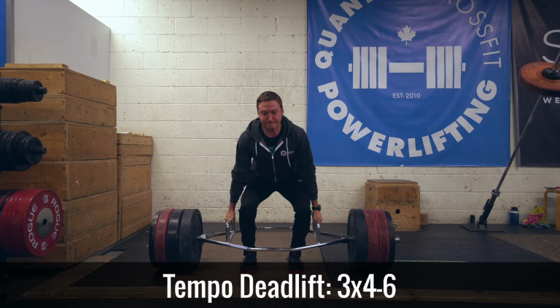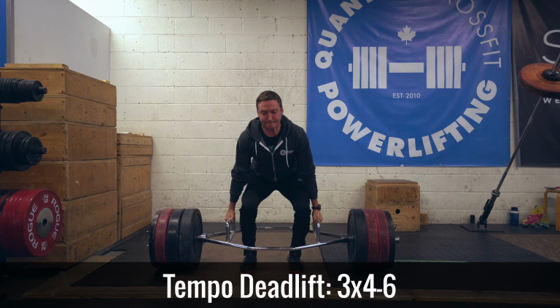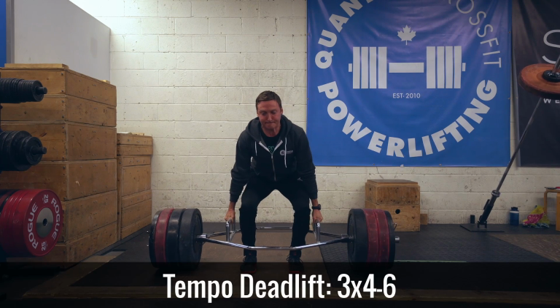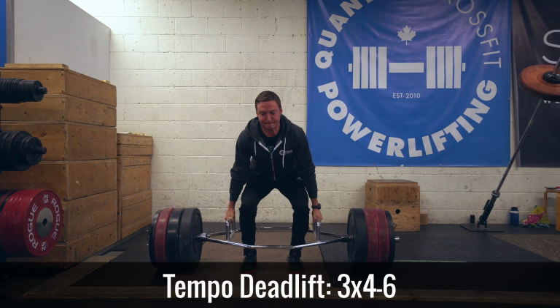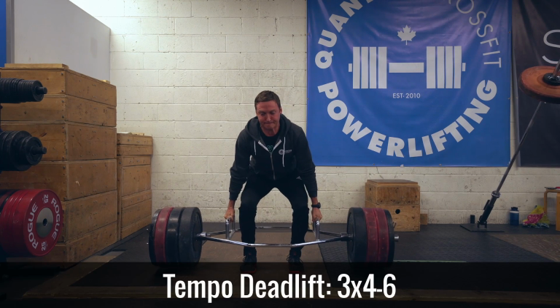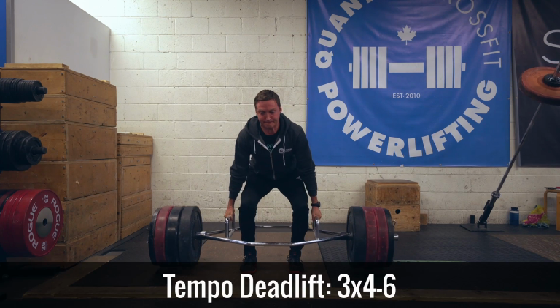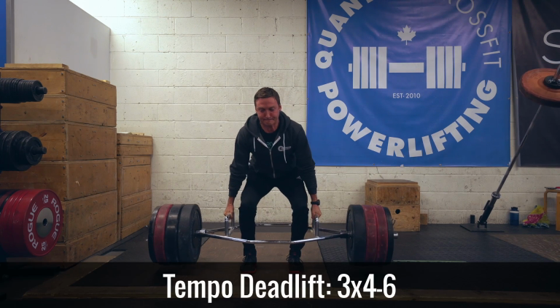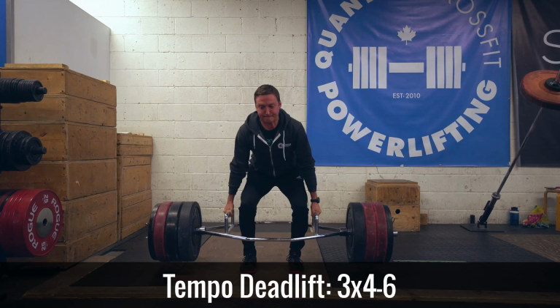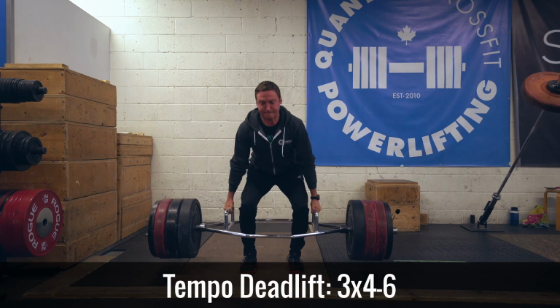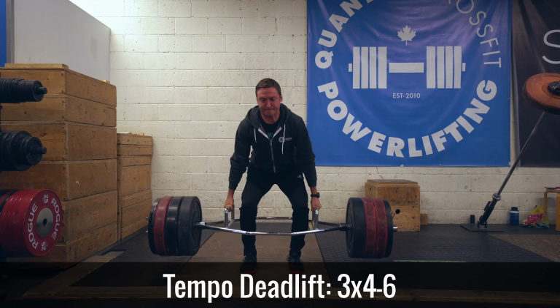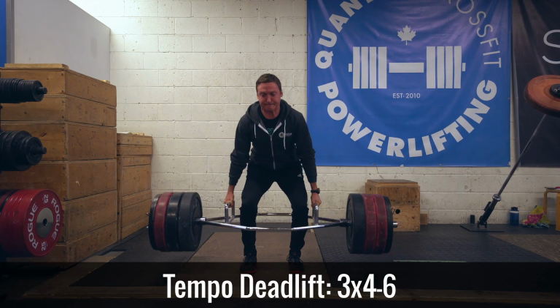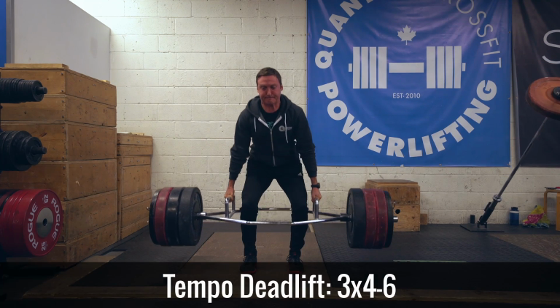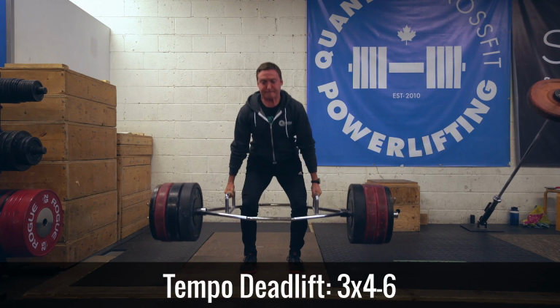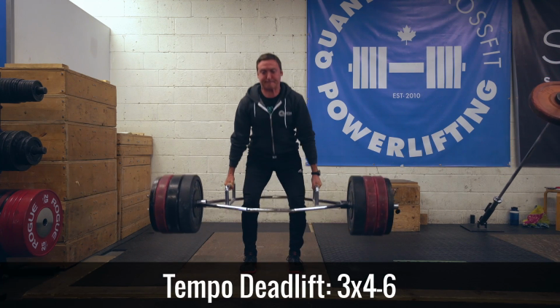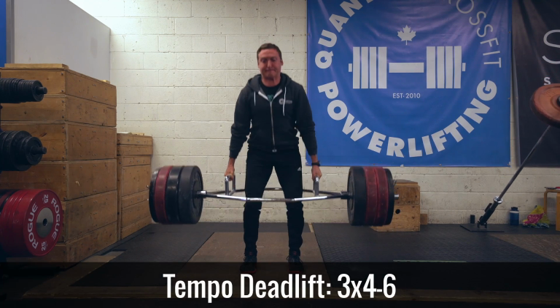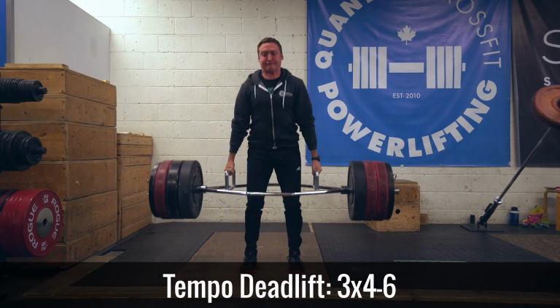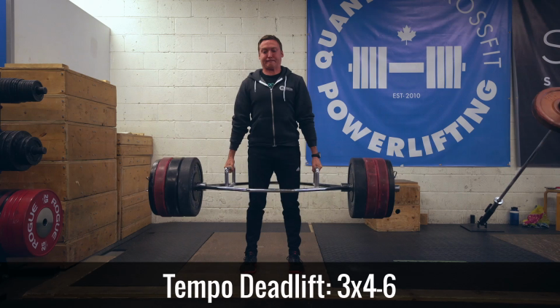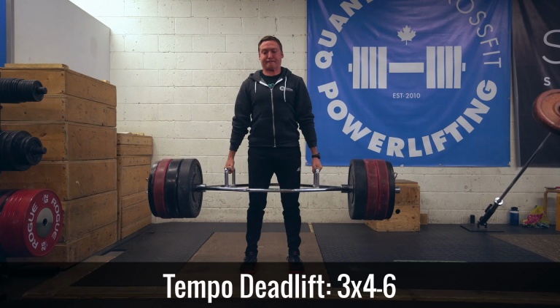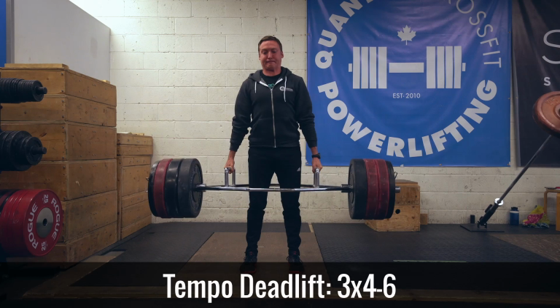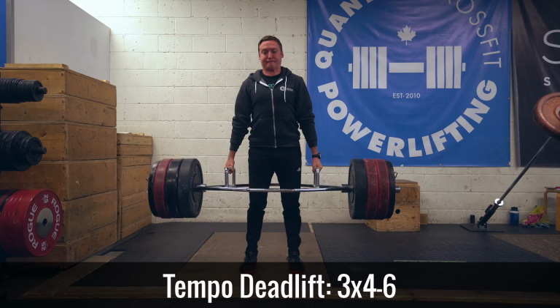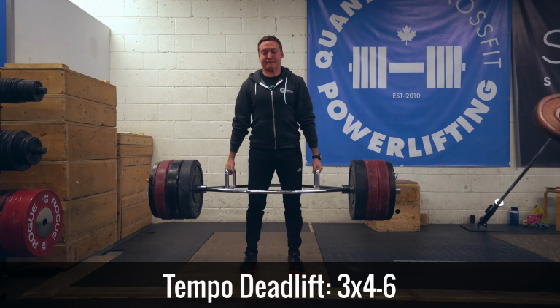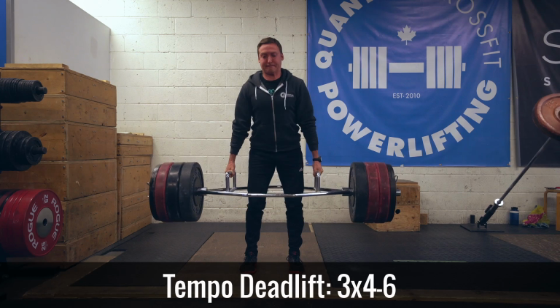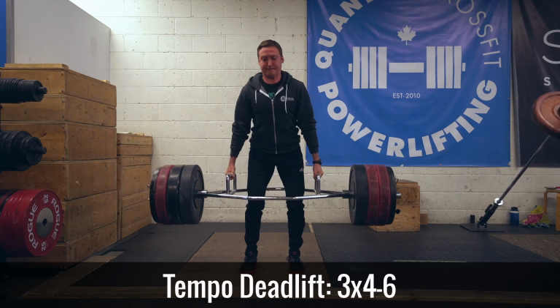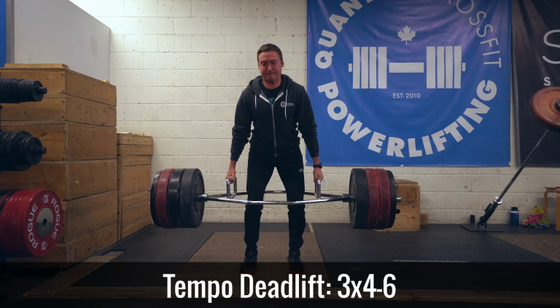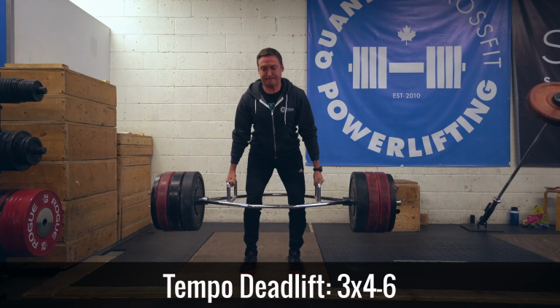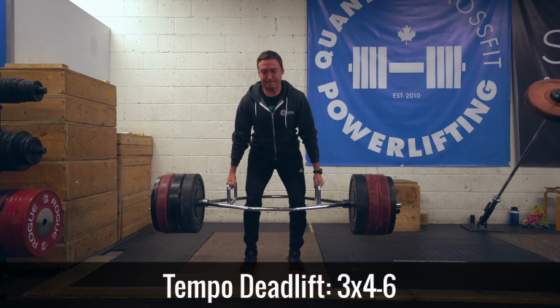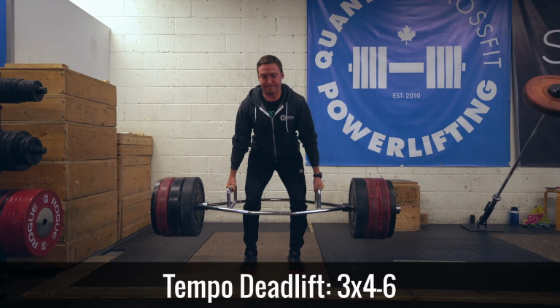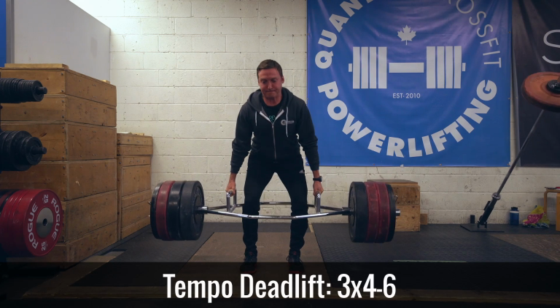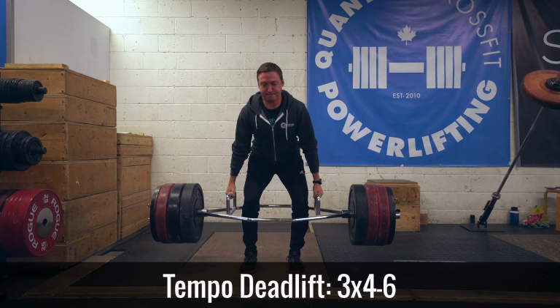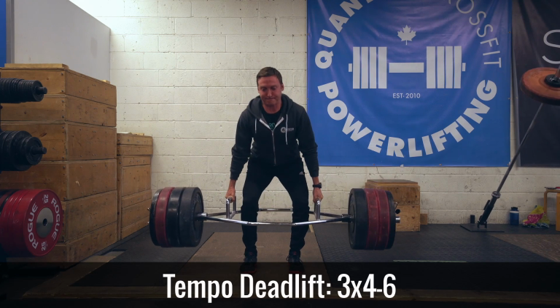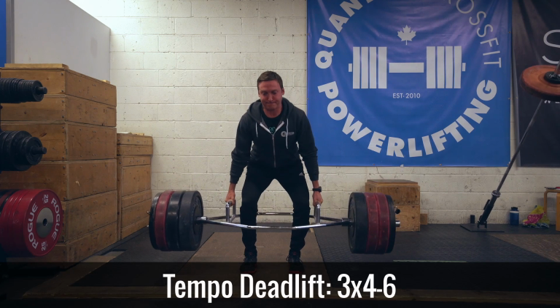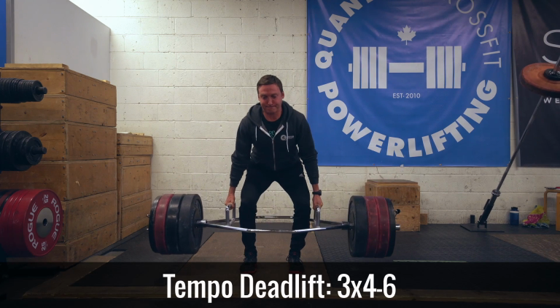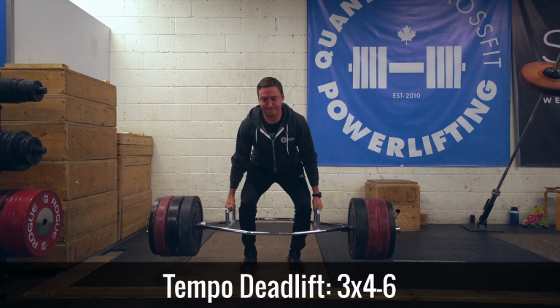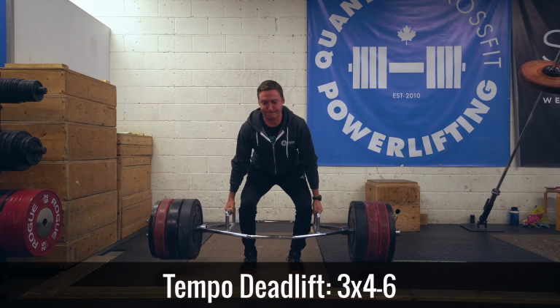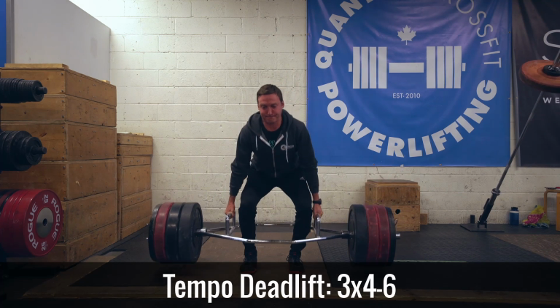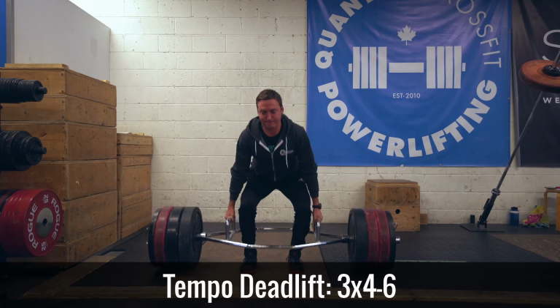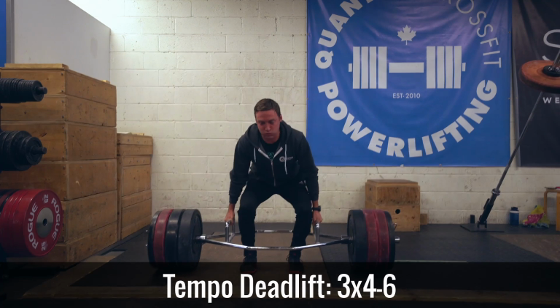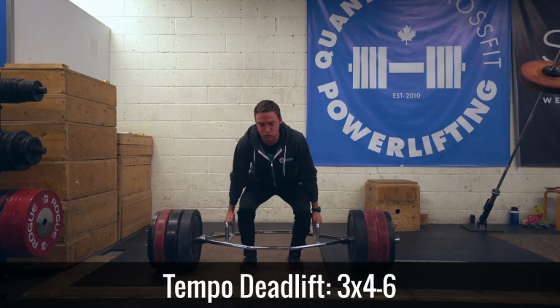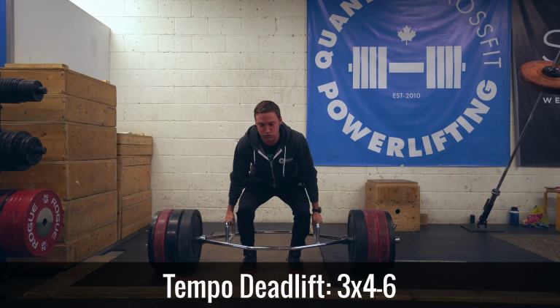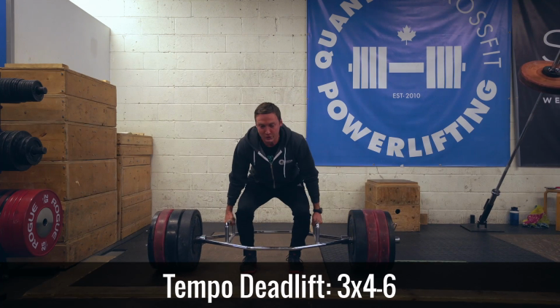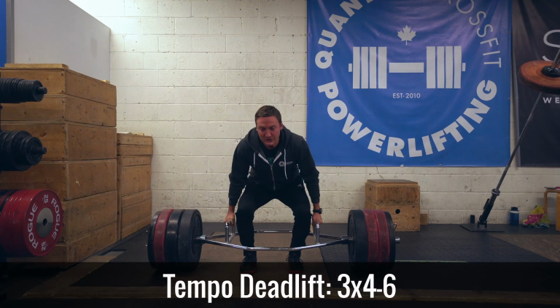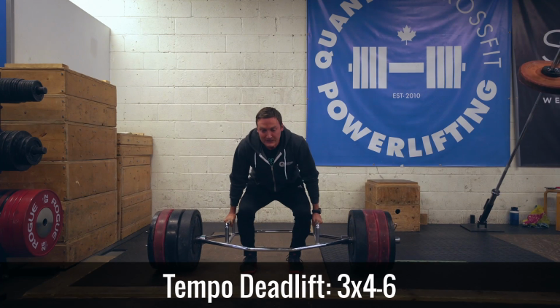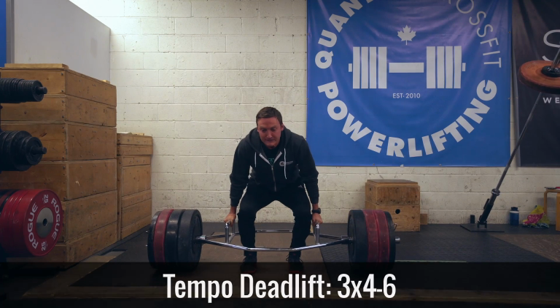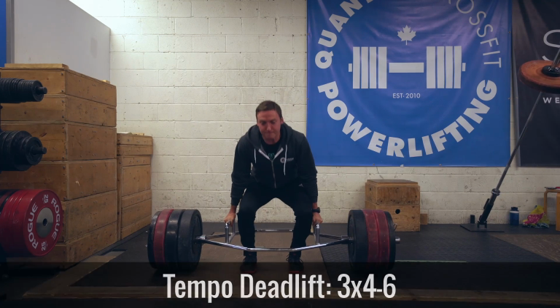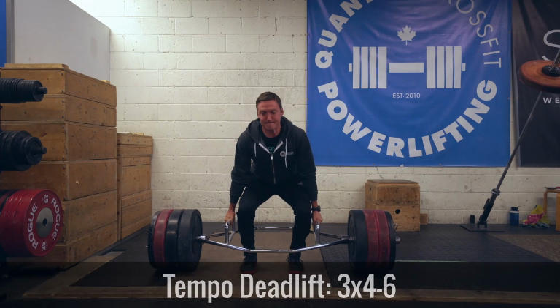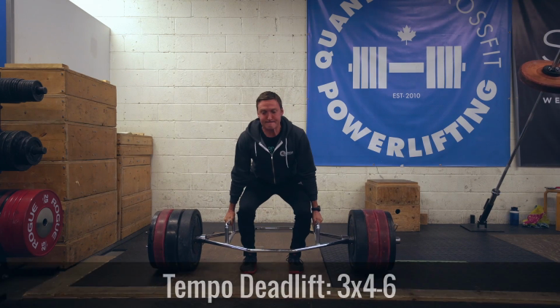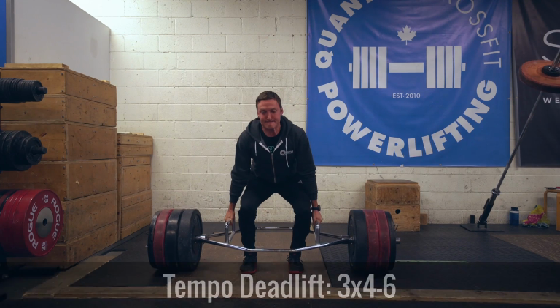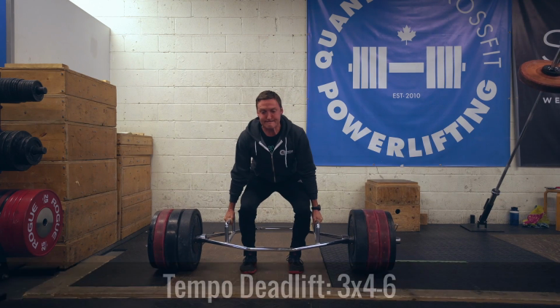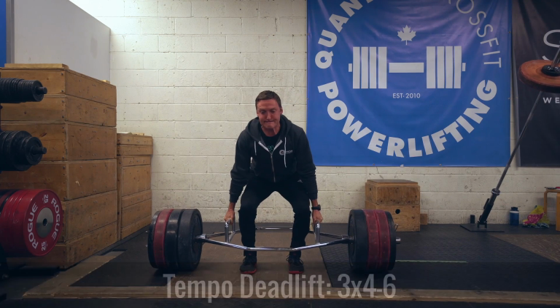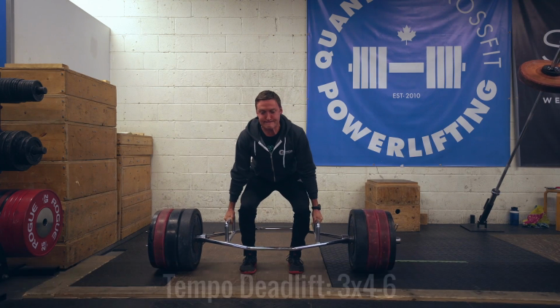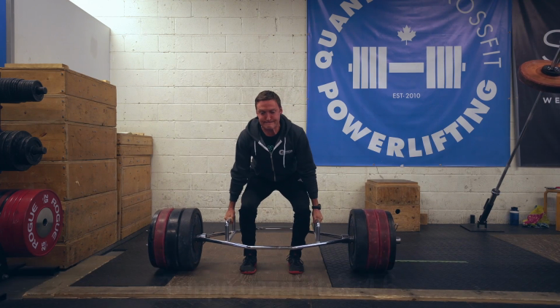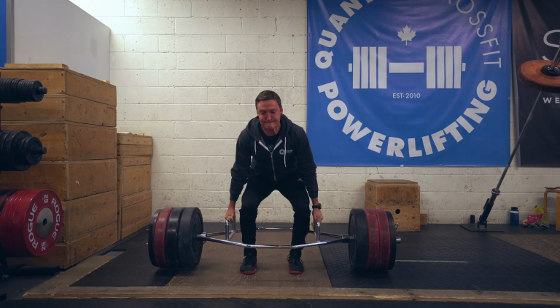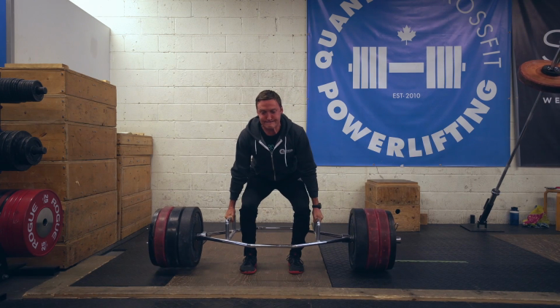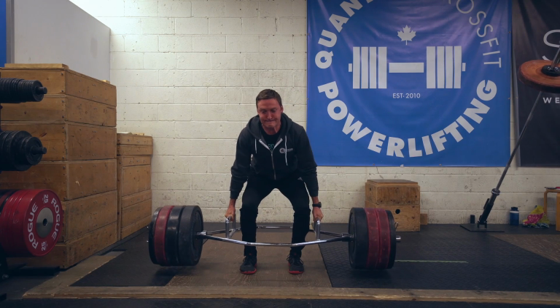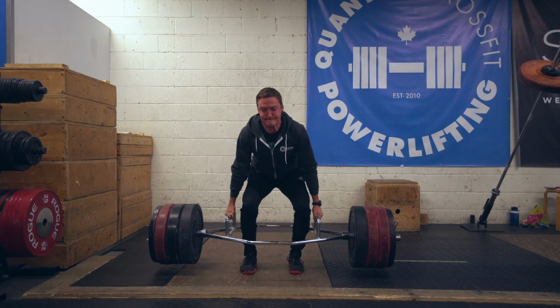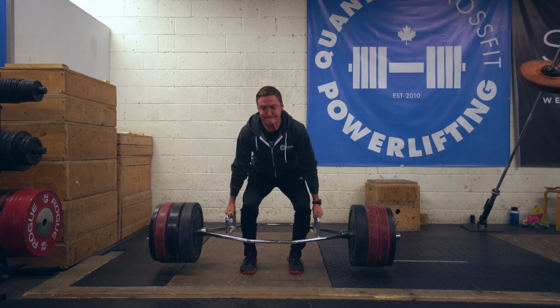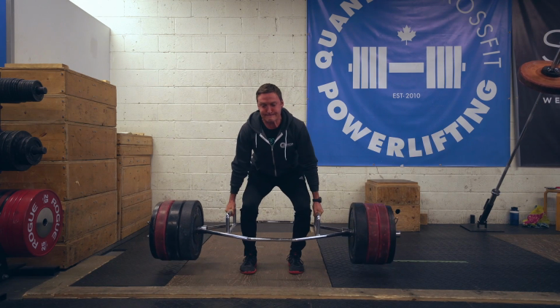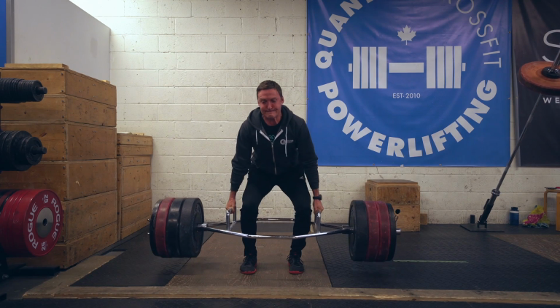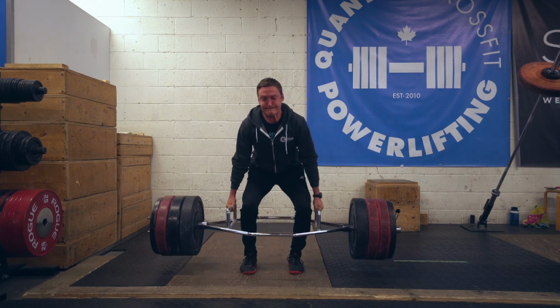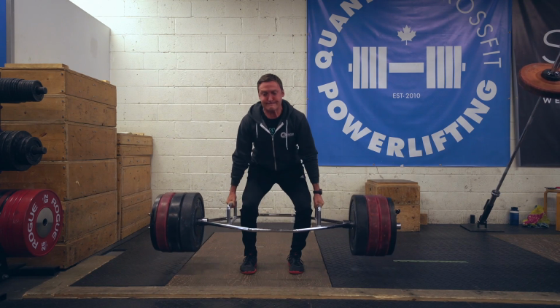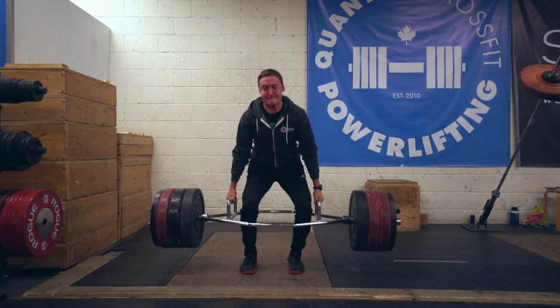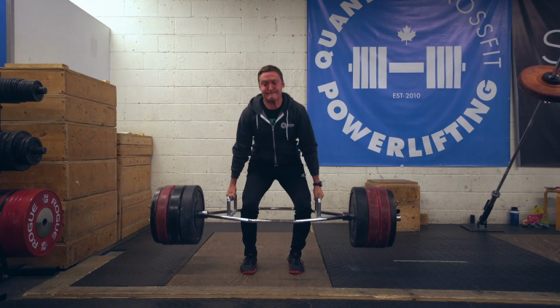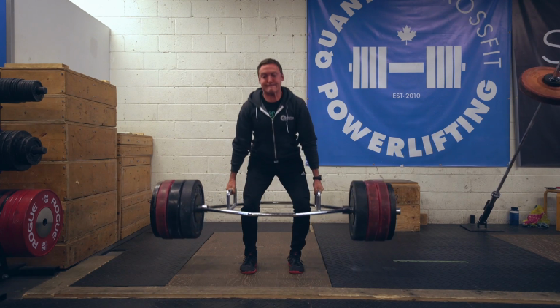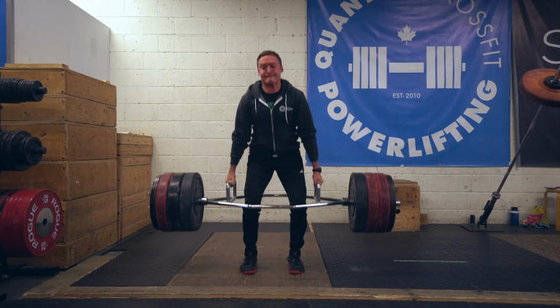I was actually even able to progress from last week, which I didn't think I was going to do, just because the hamstring was a little bit tentative even by Wednesday.